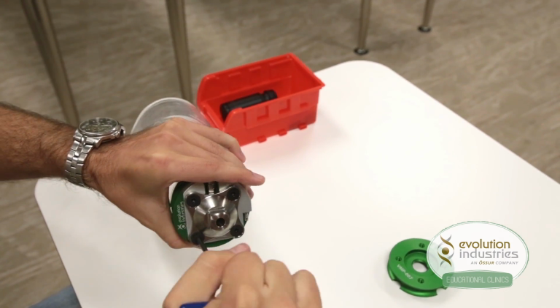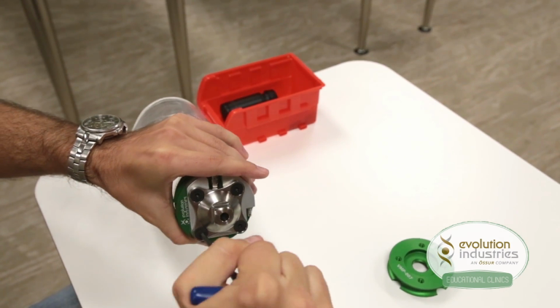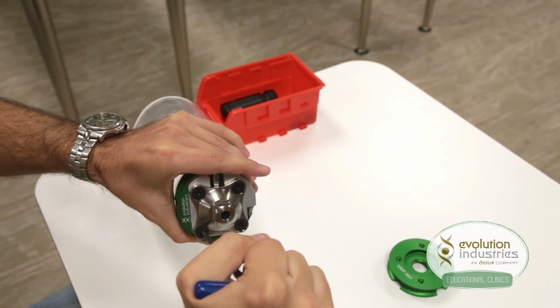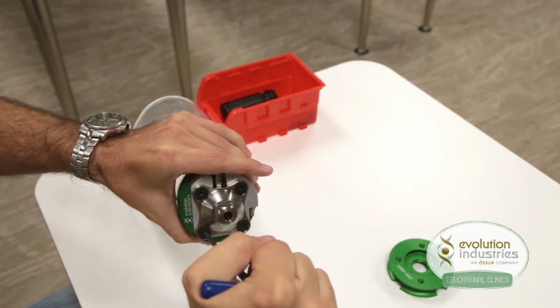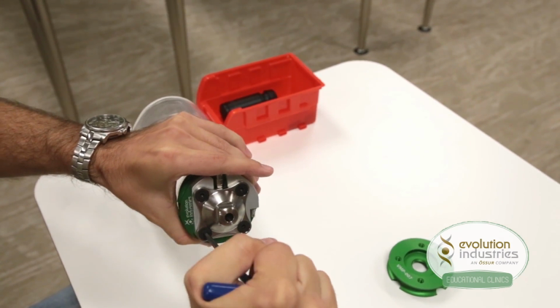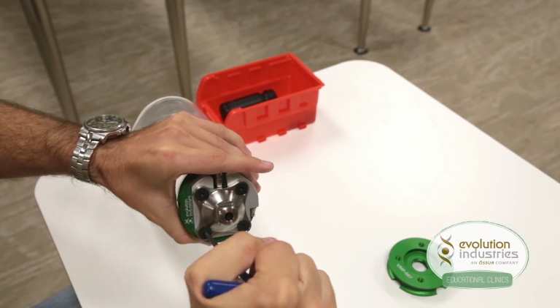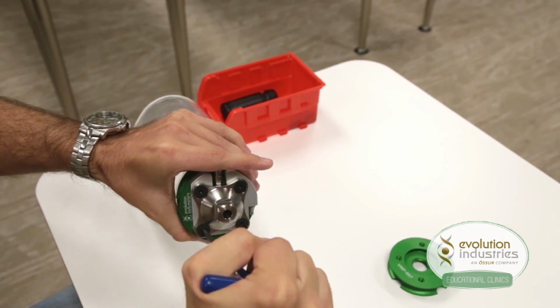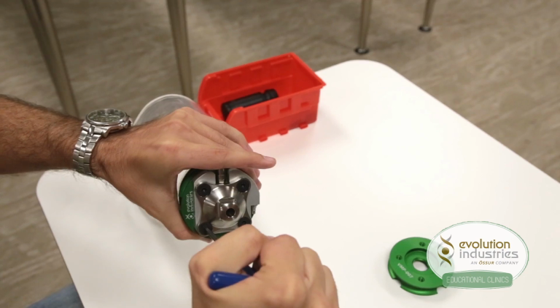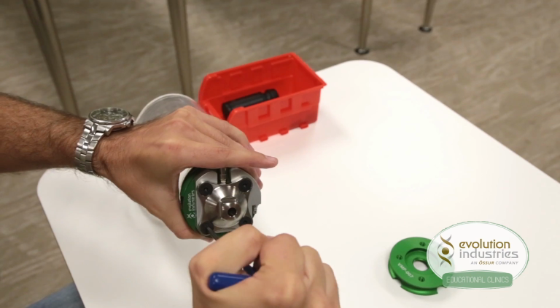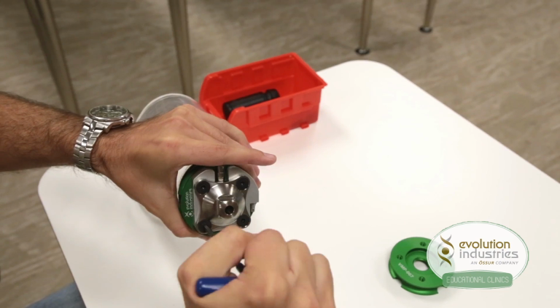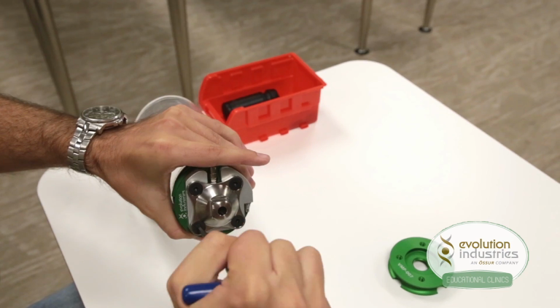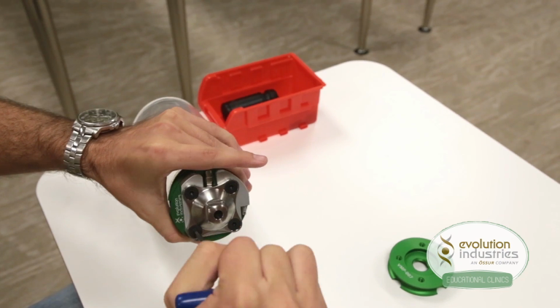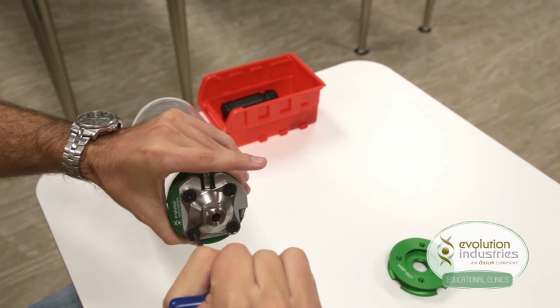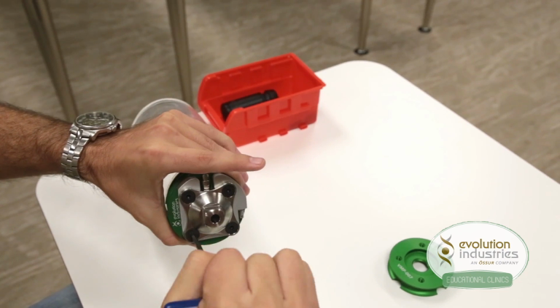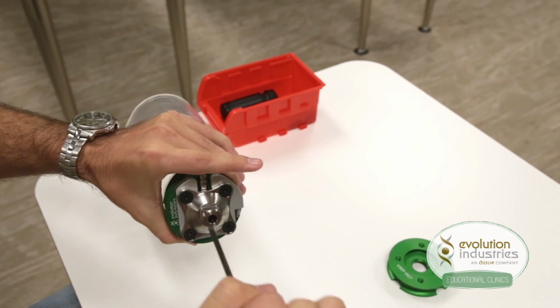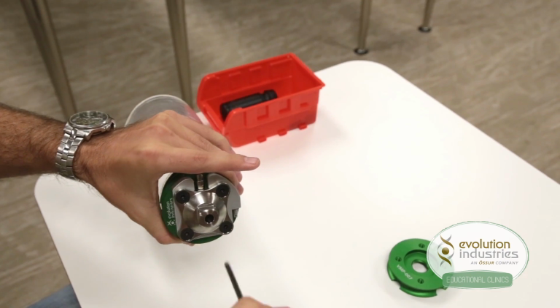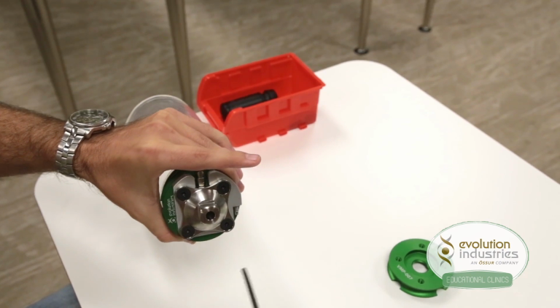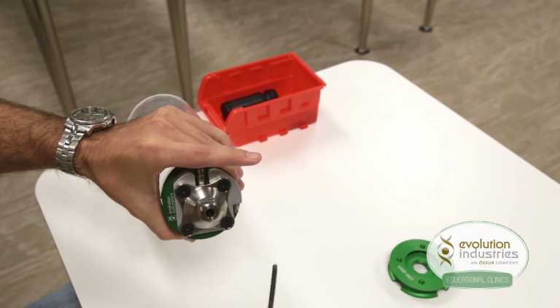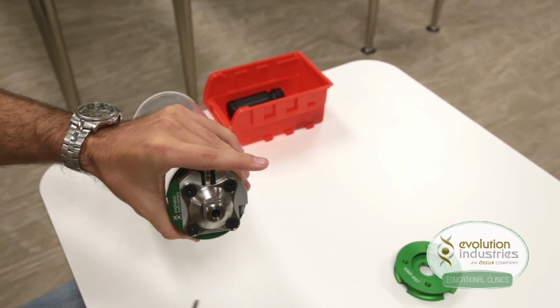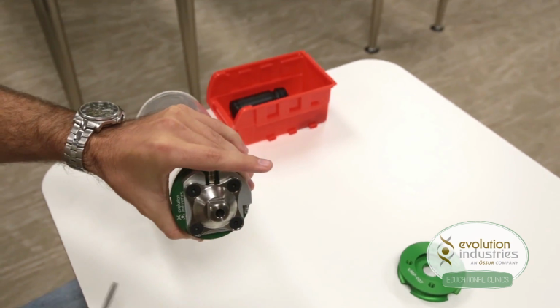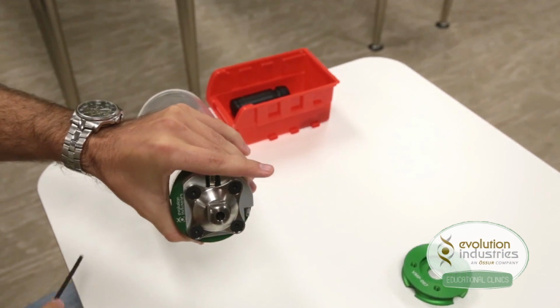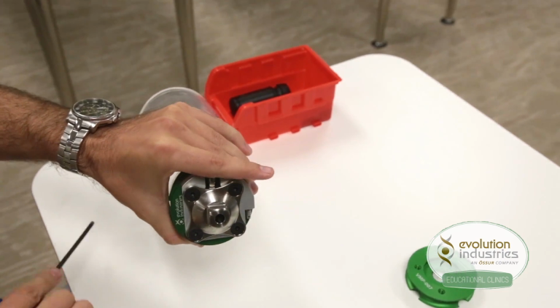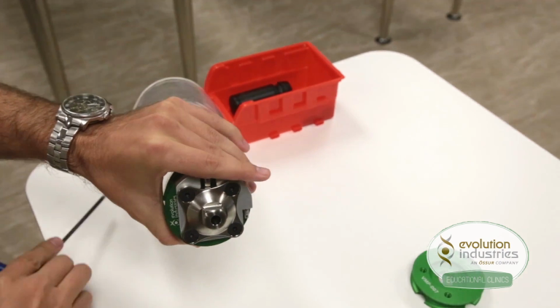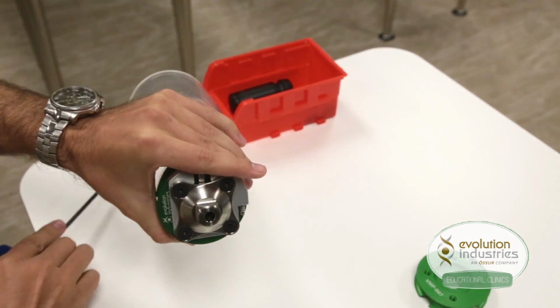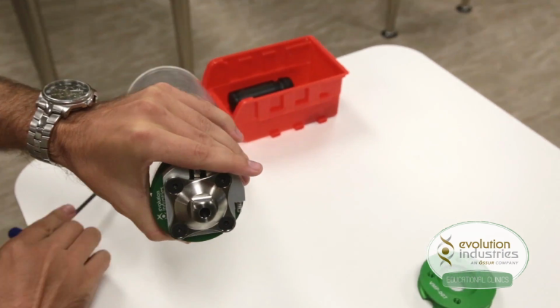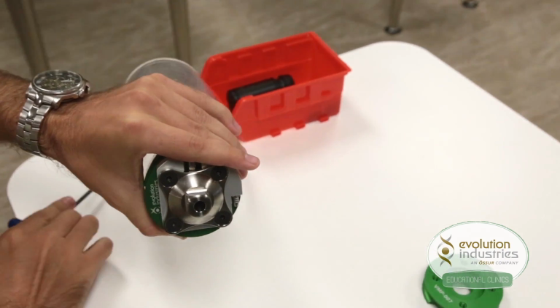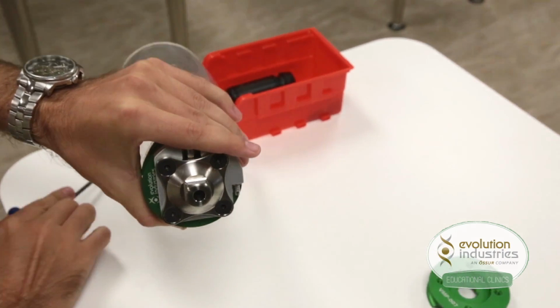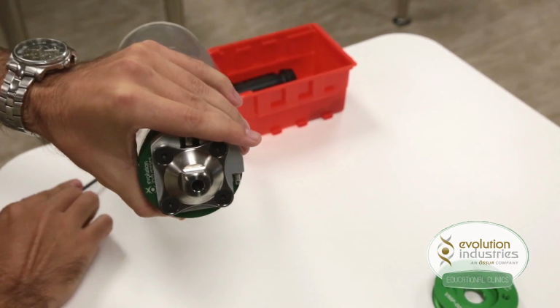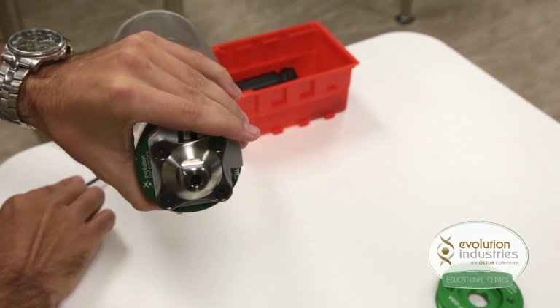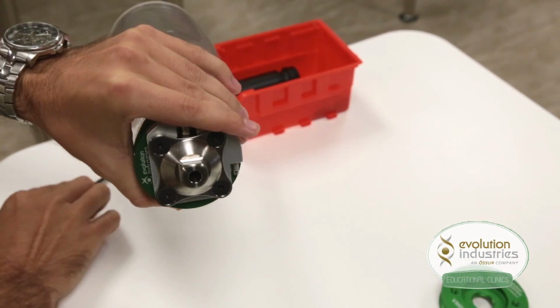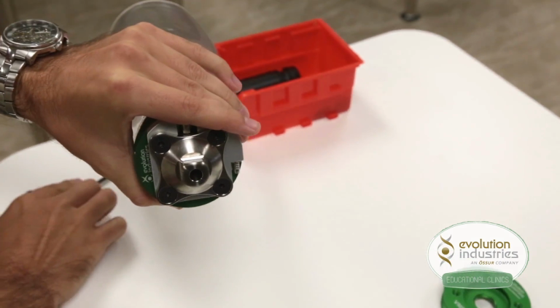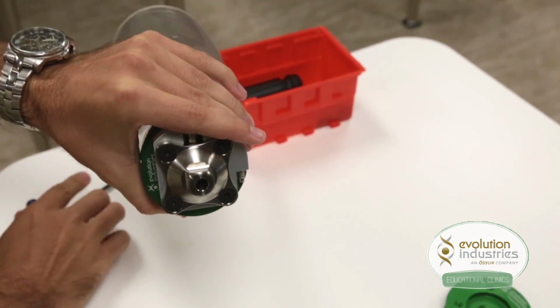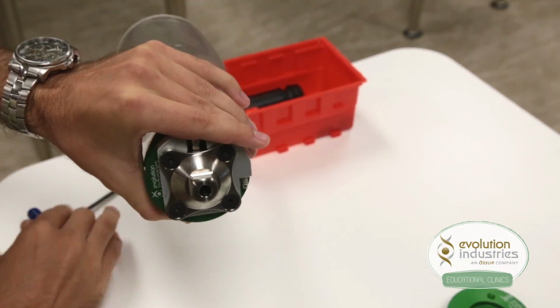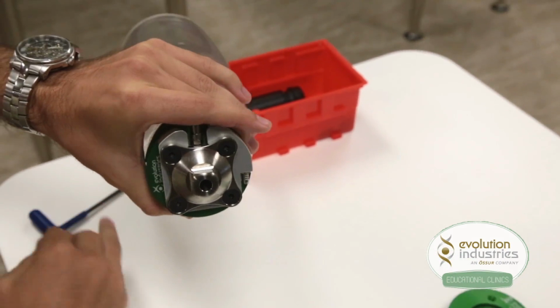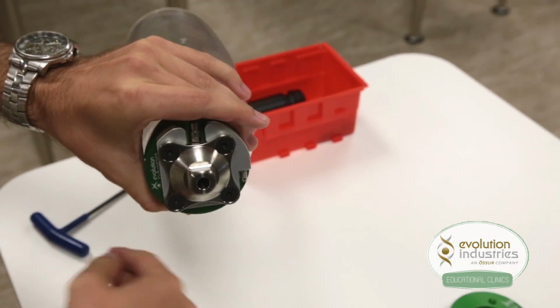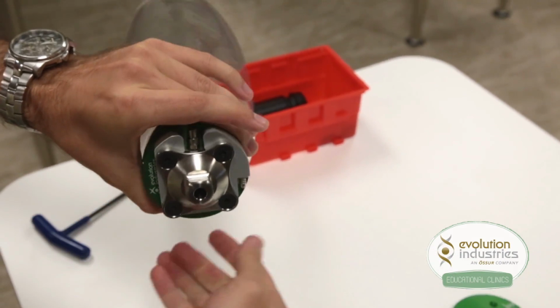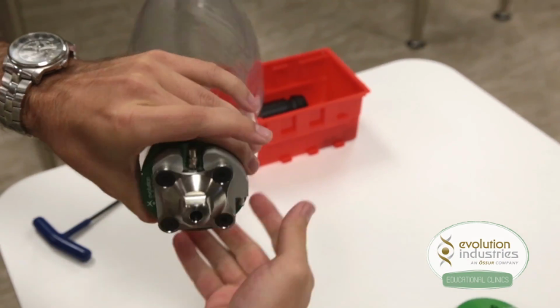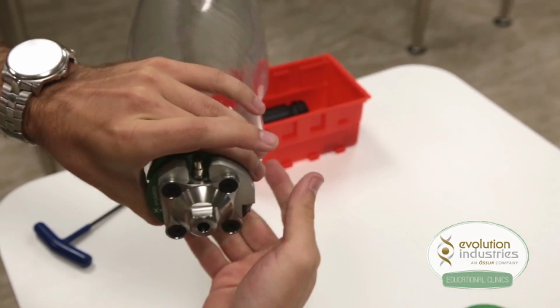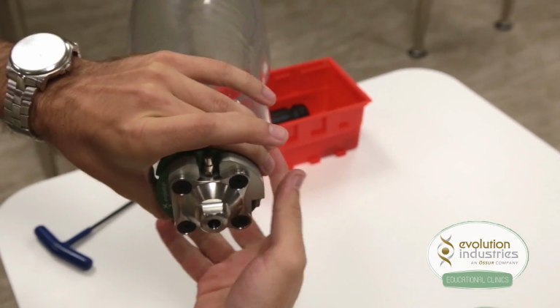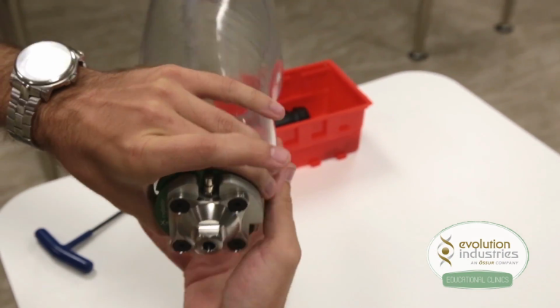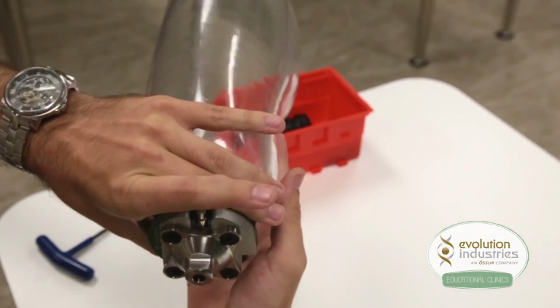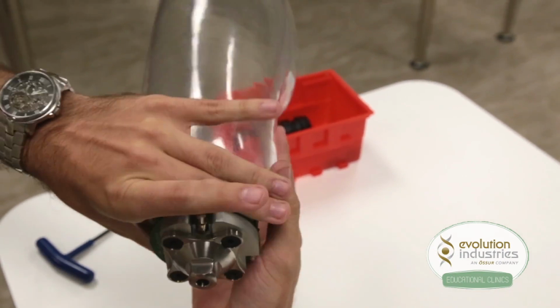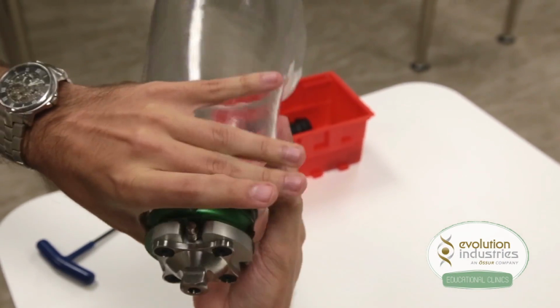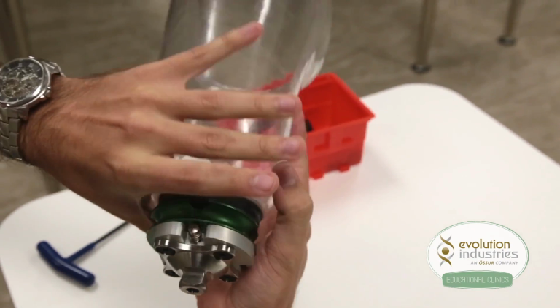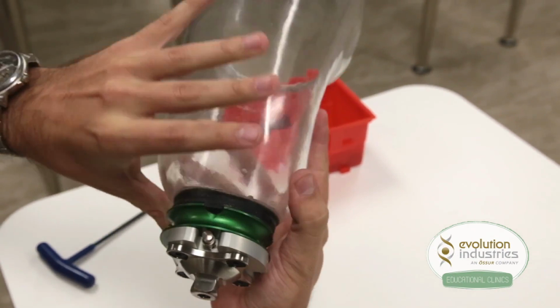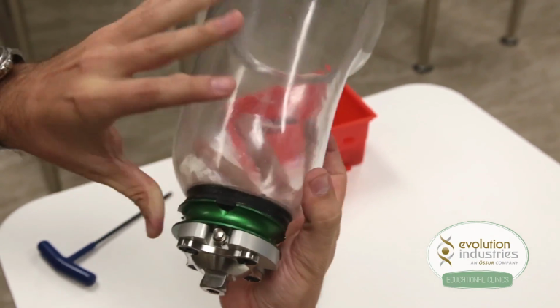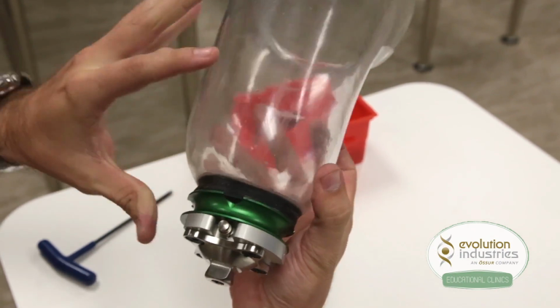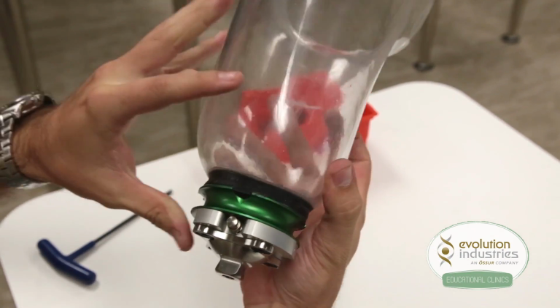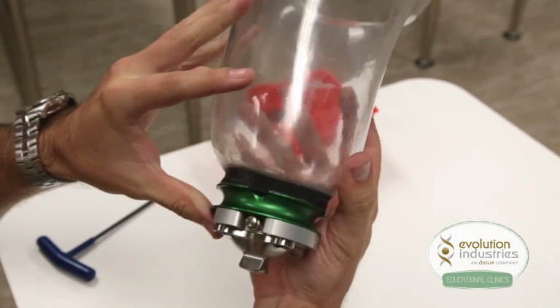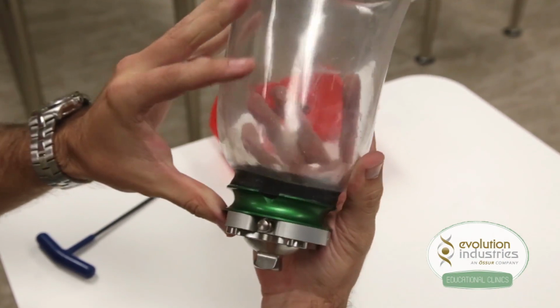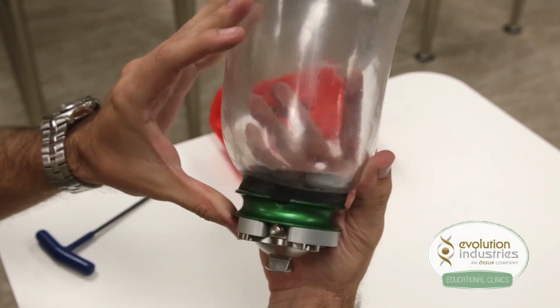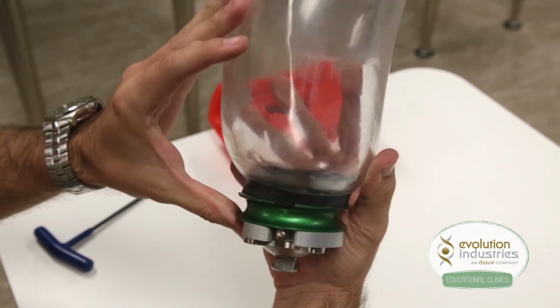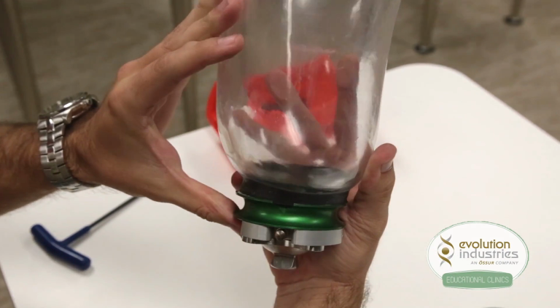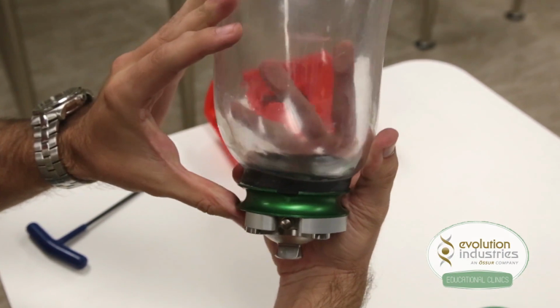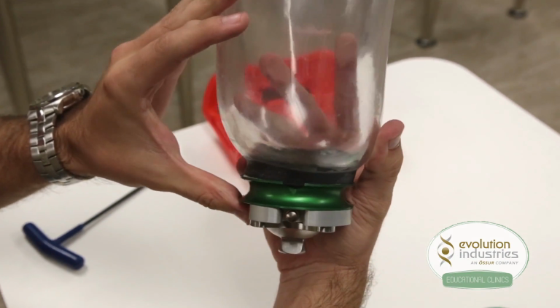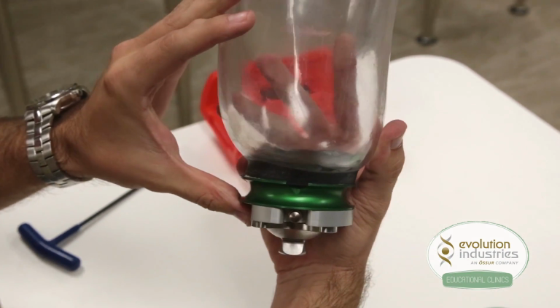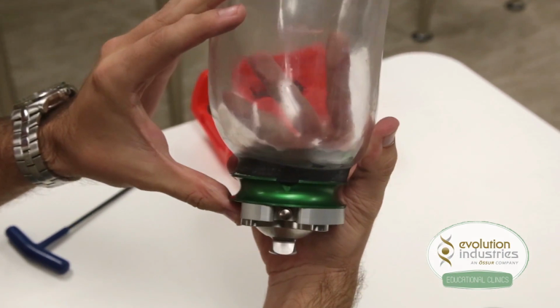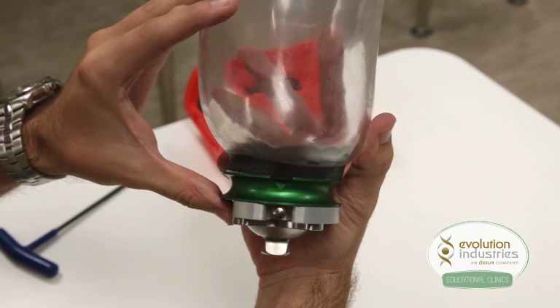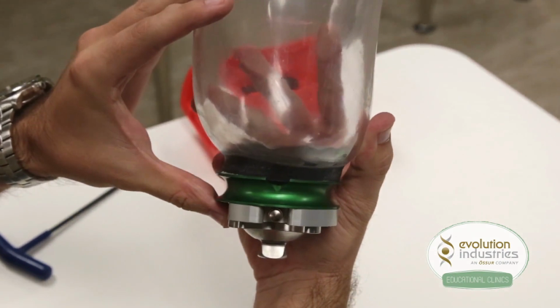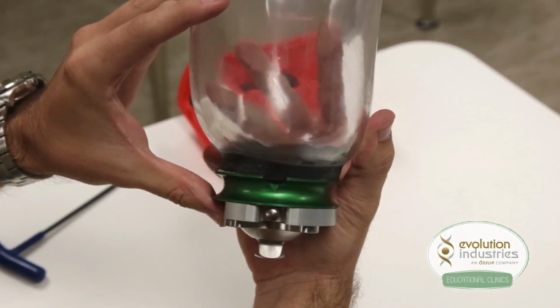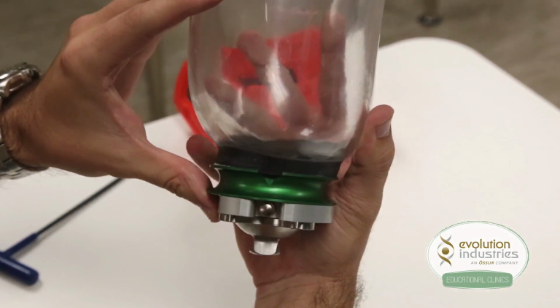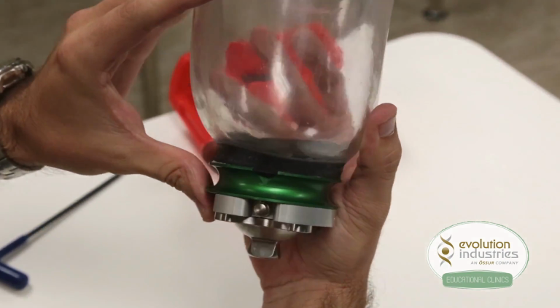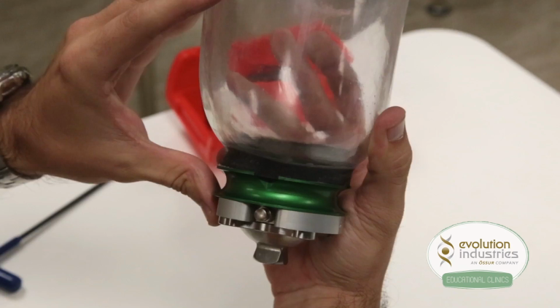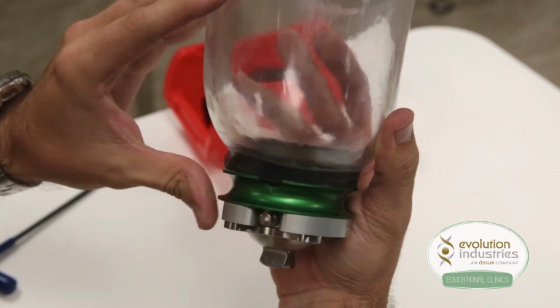Once the screws are tightened, inspect in between the plates to make sure there are no gaps.